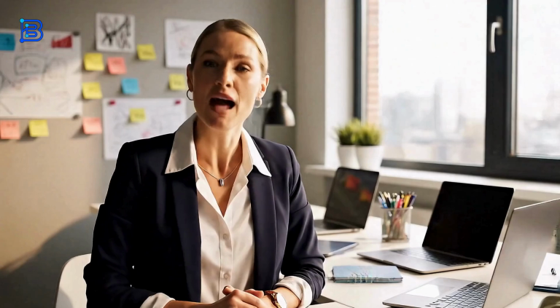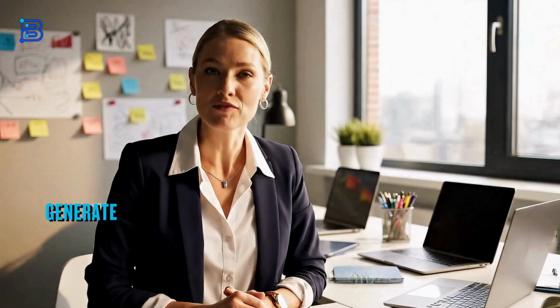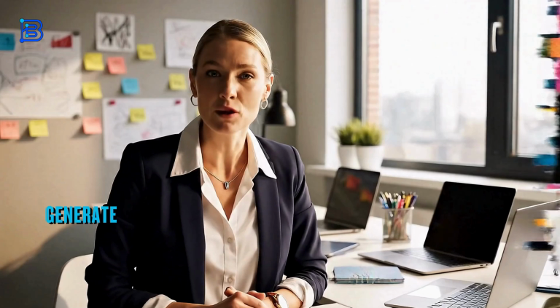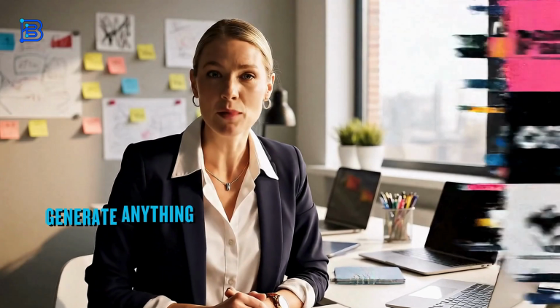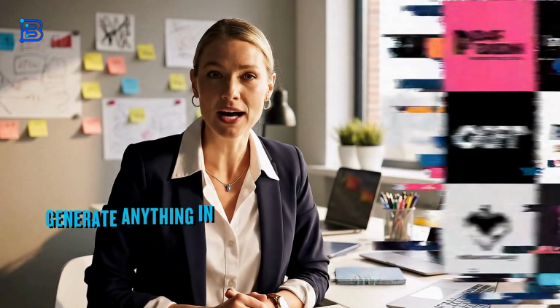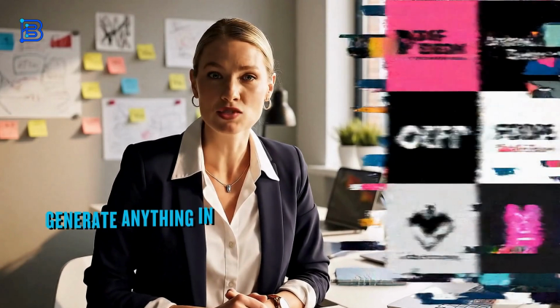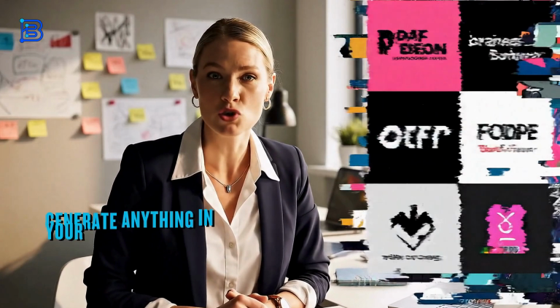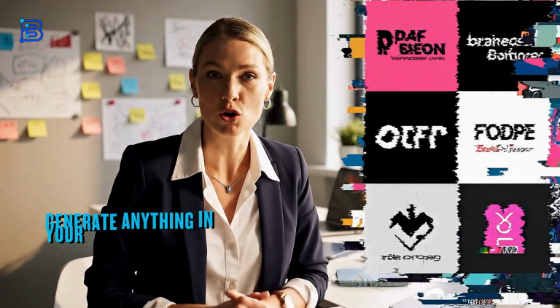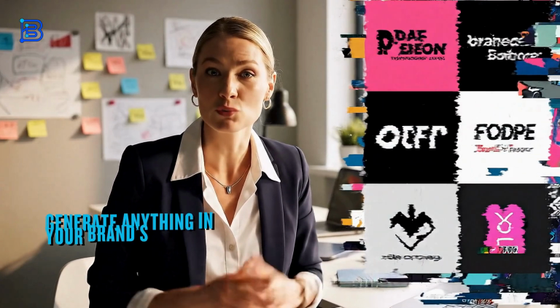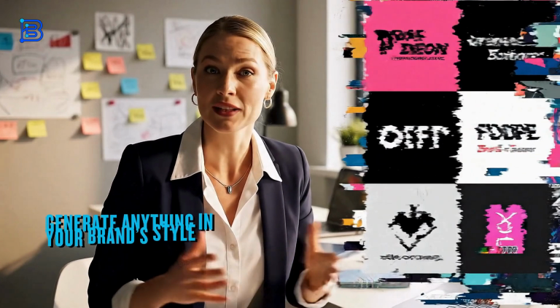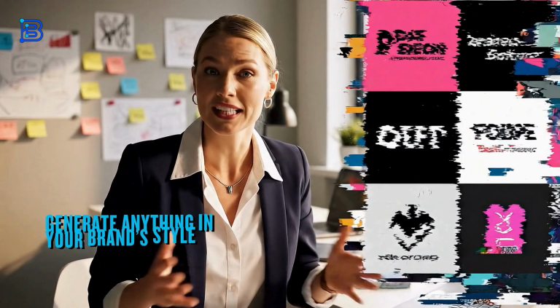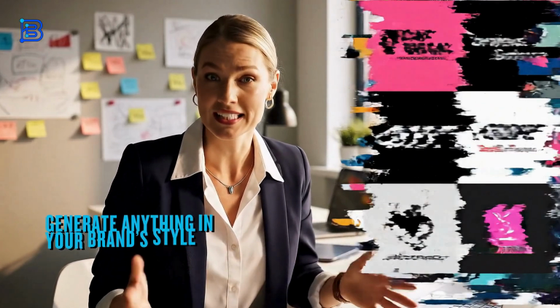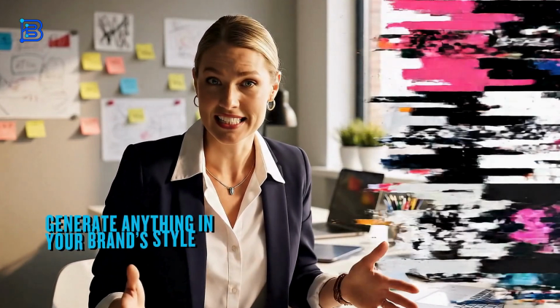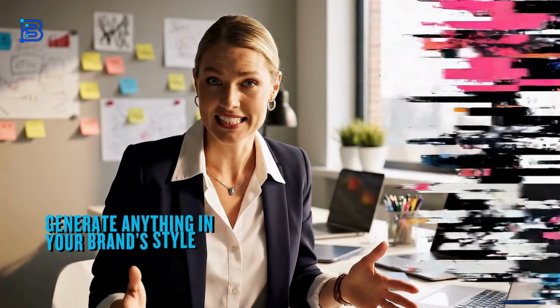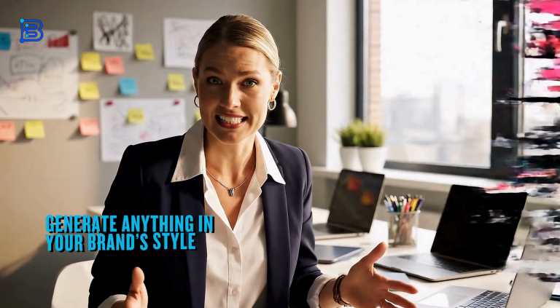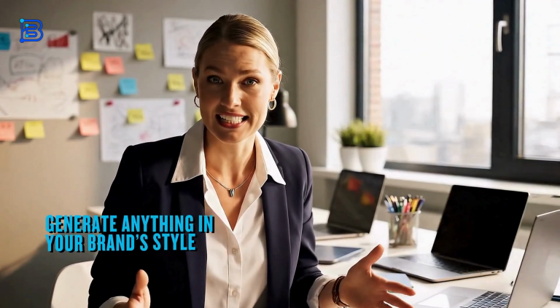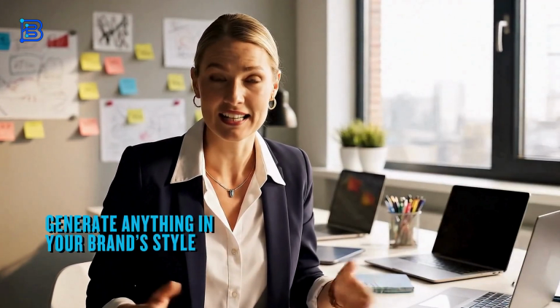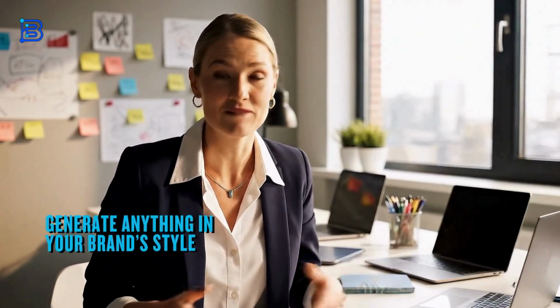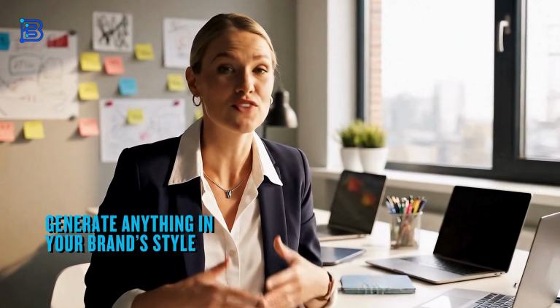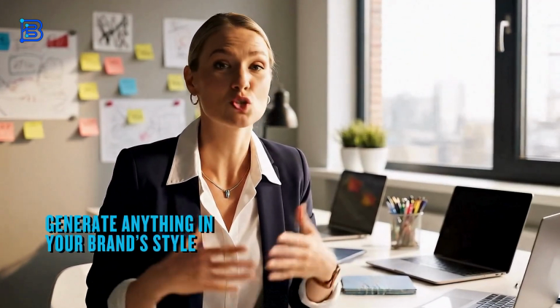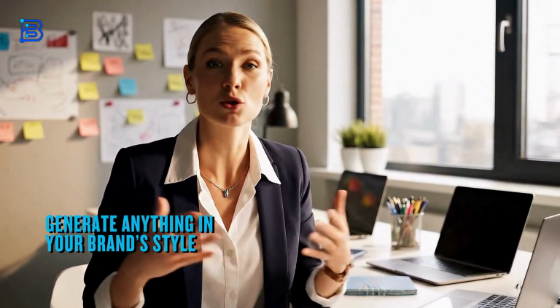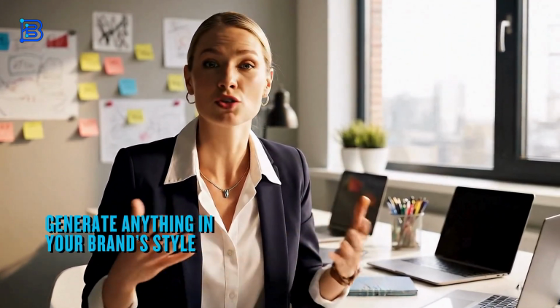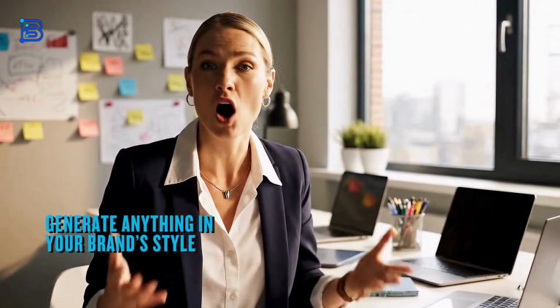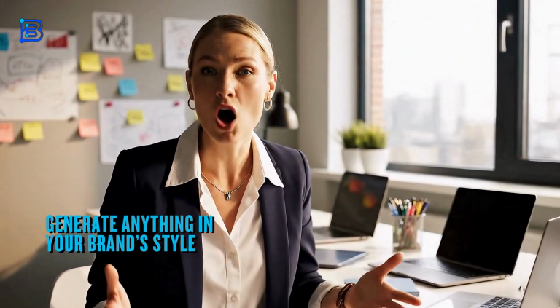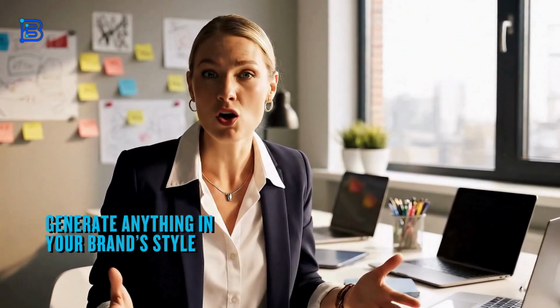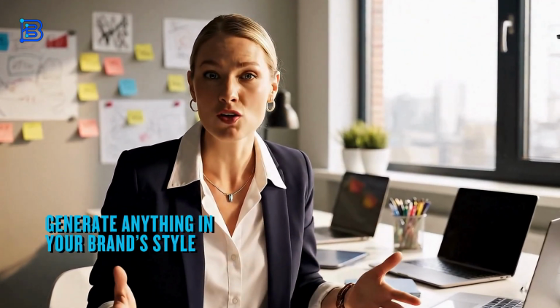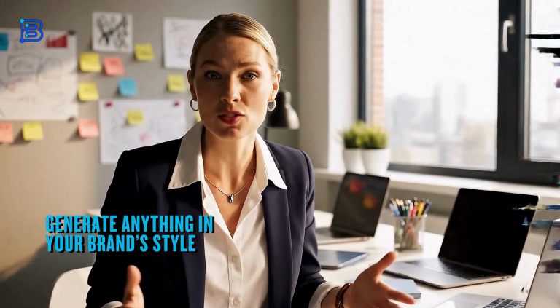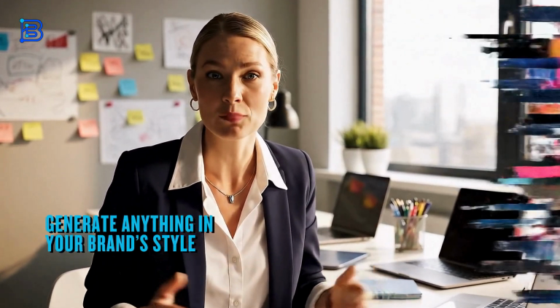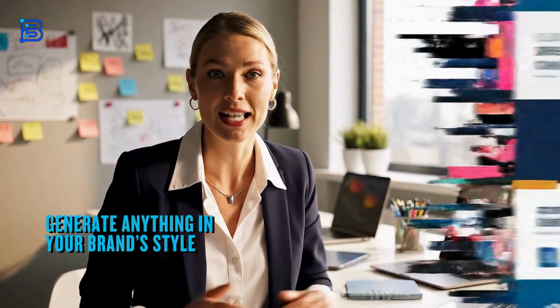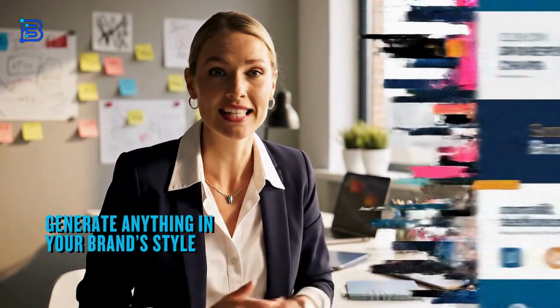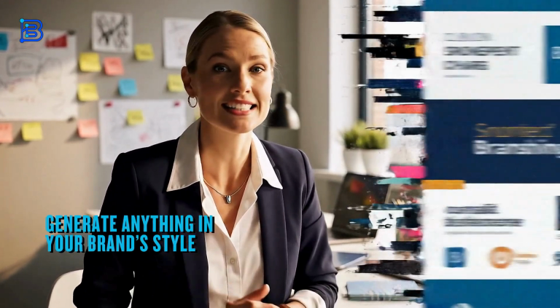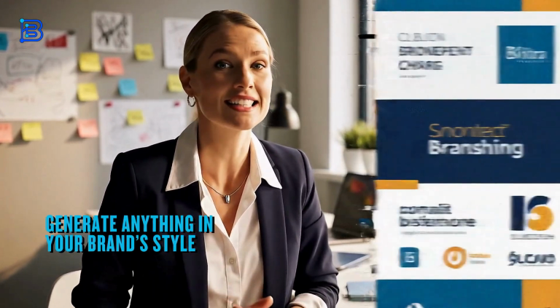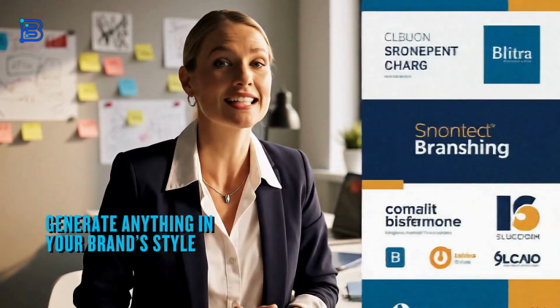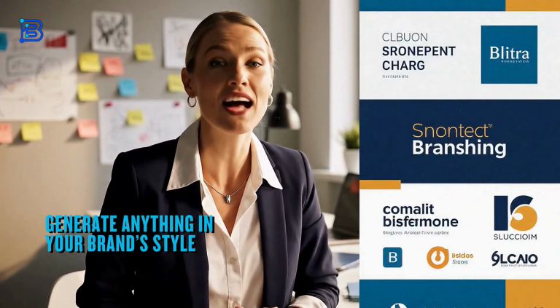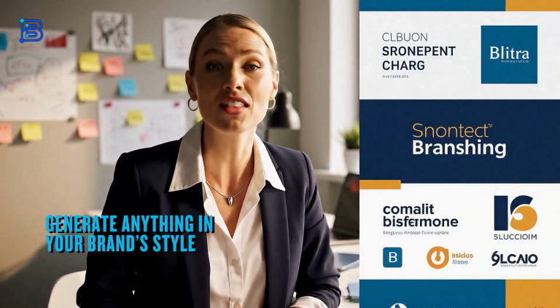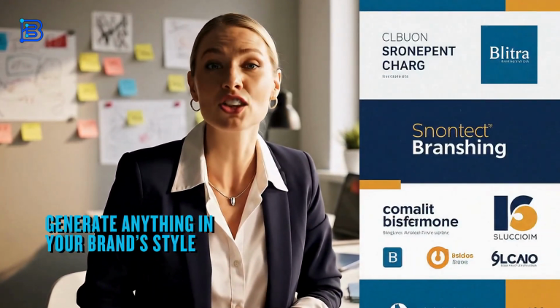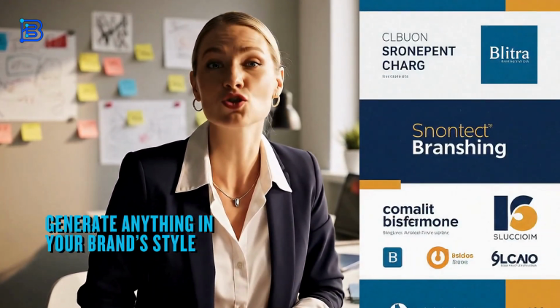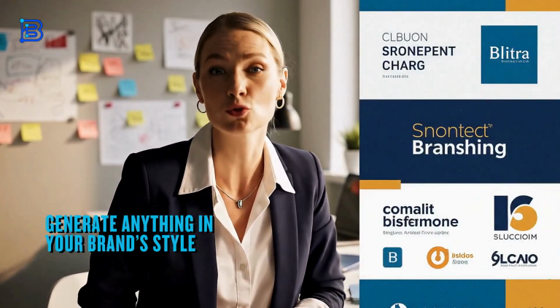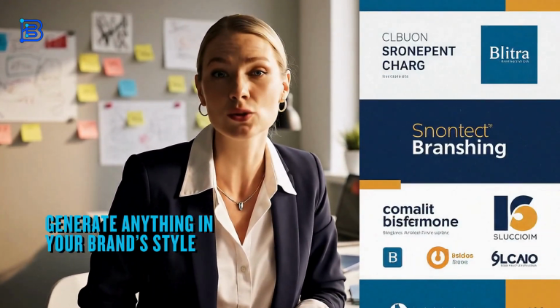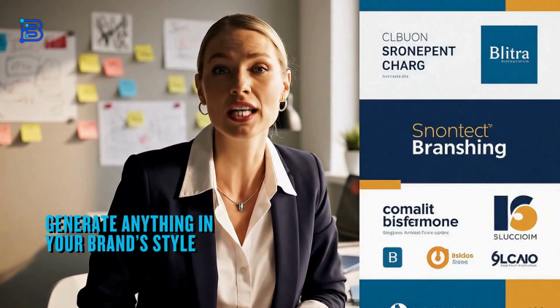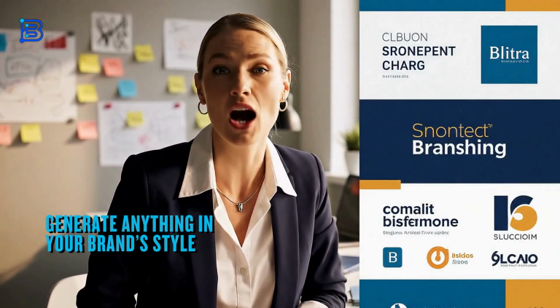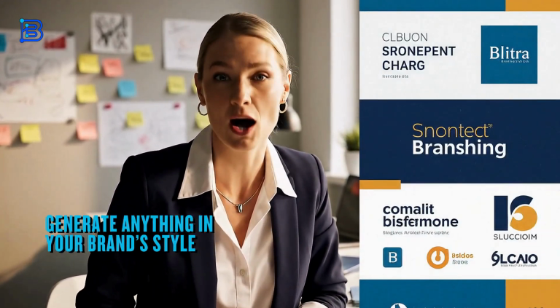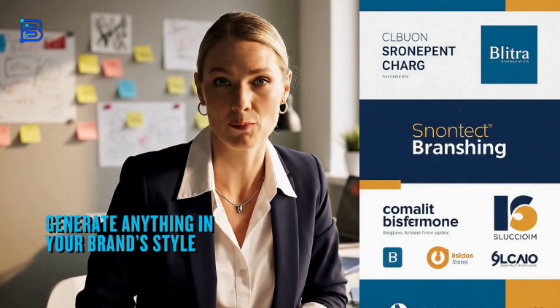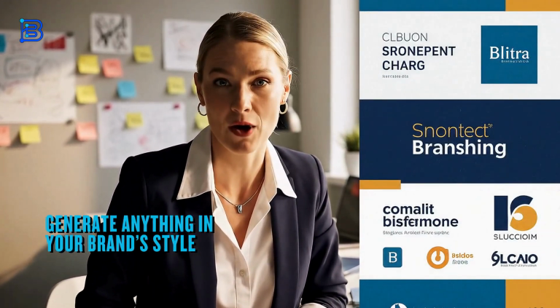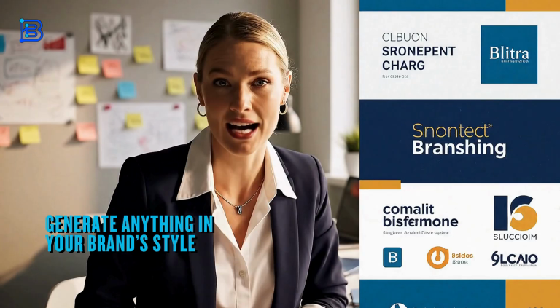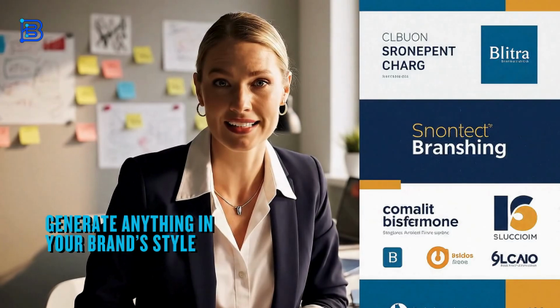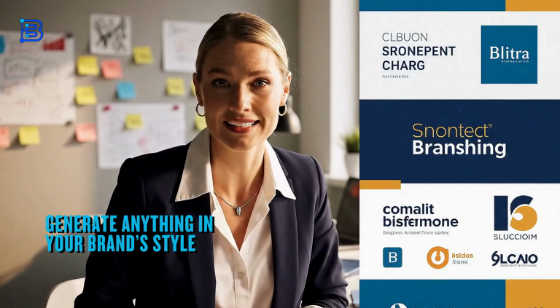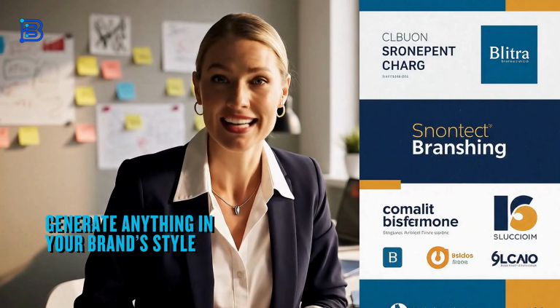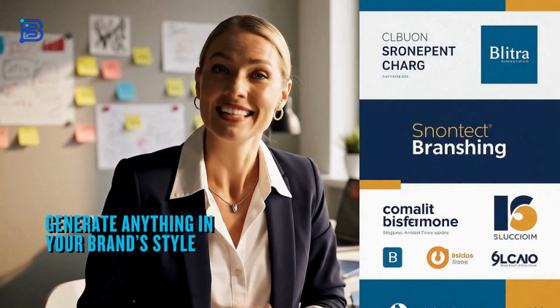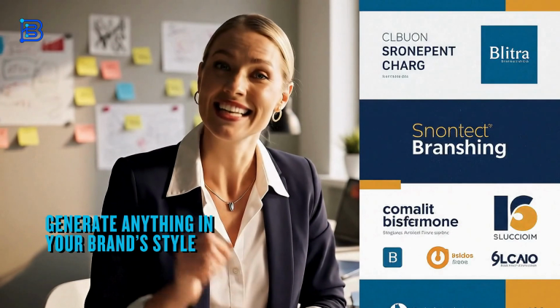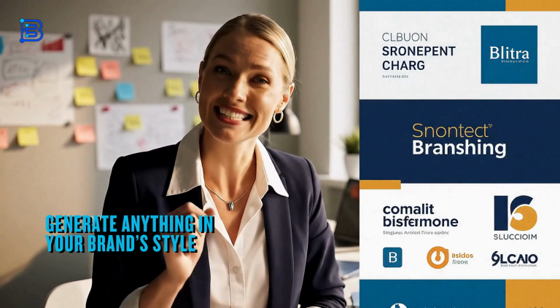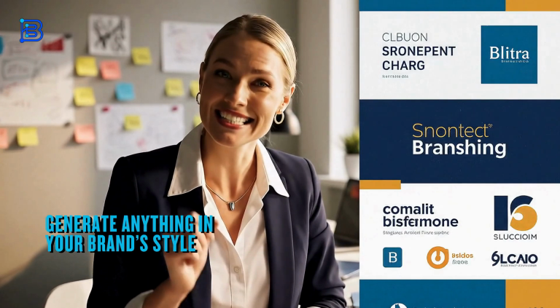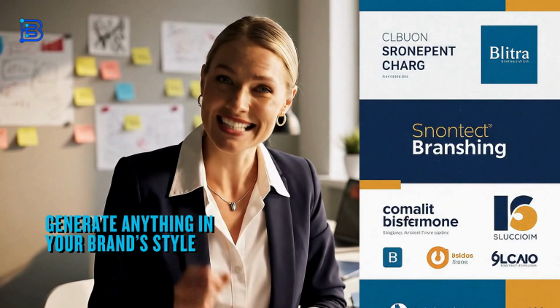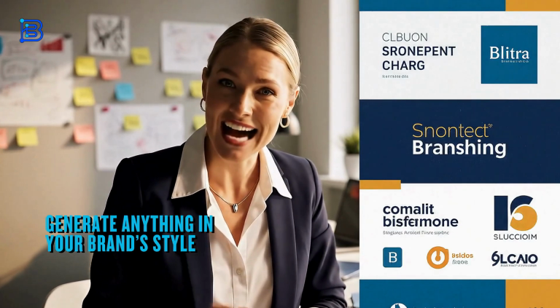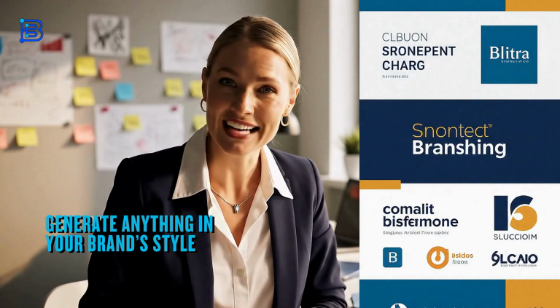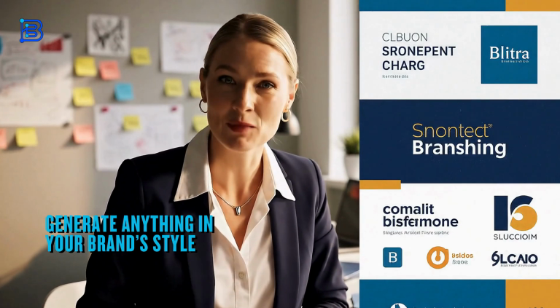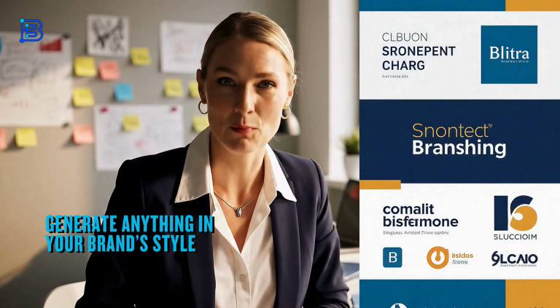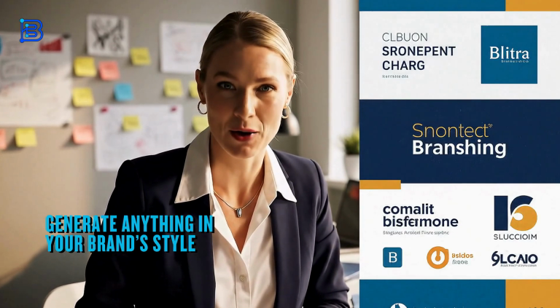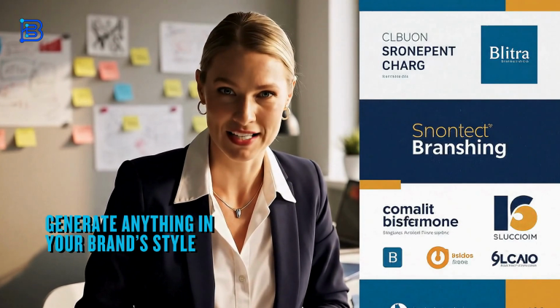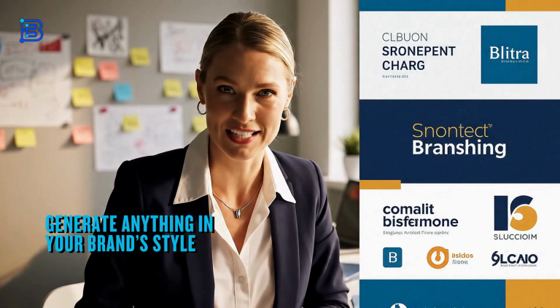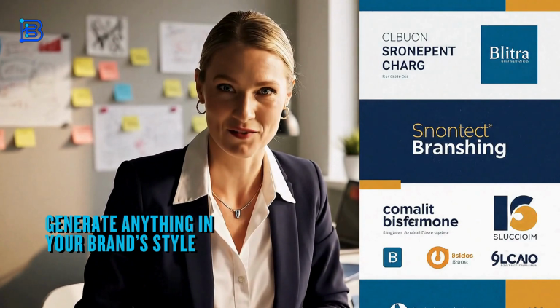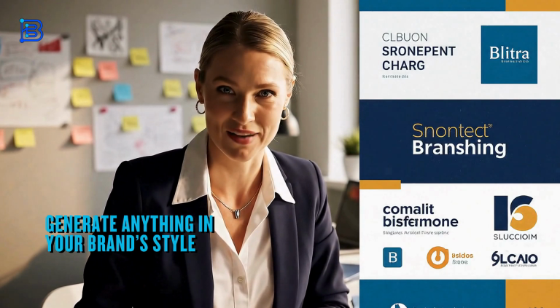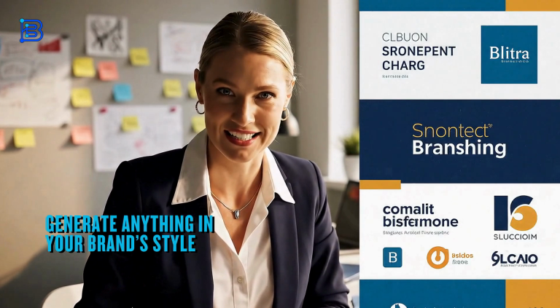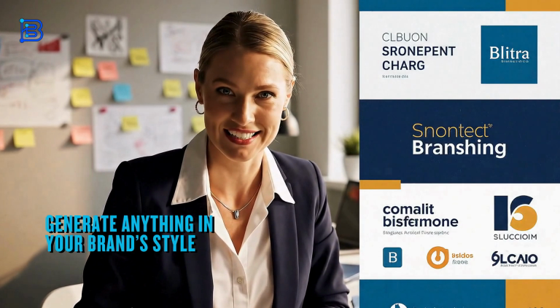Every brand struggles with consistency — visuals all over the place, nothing truly on brand. That's exactly what Brandesier fixes.